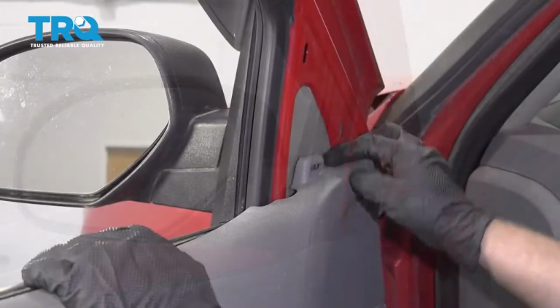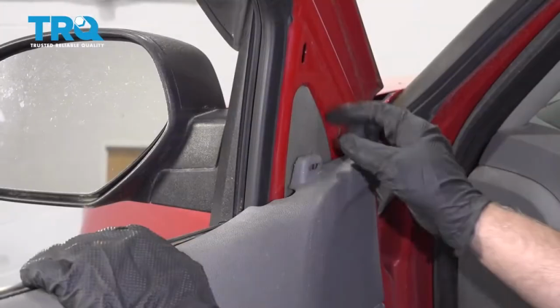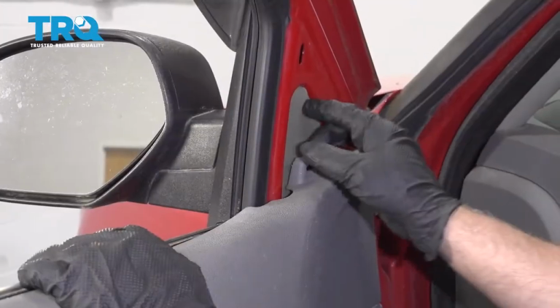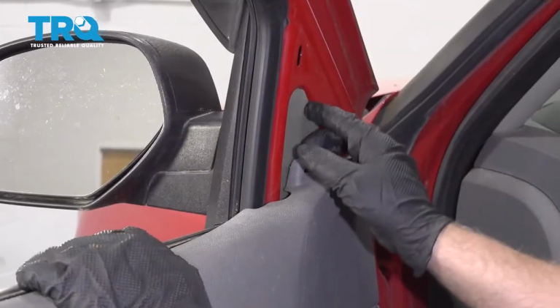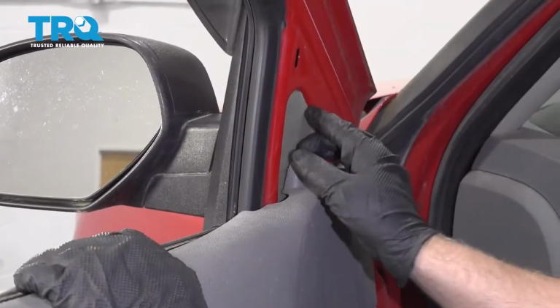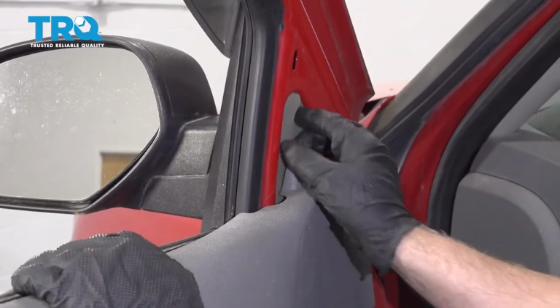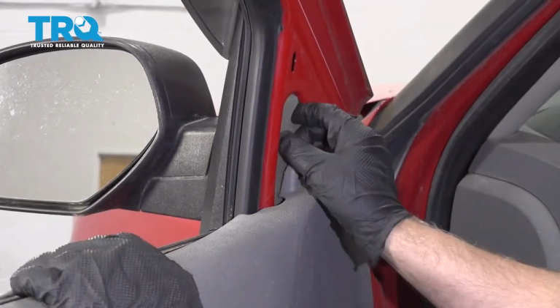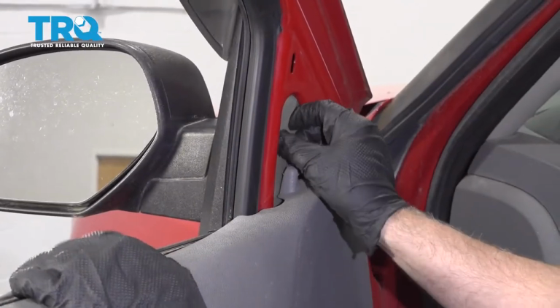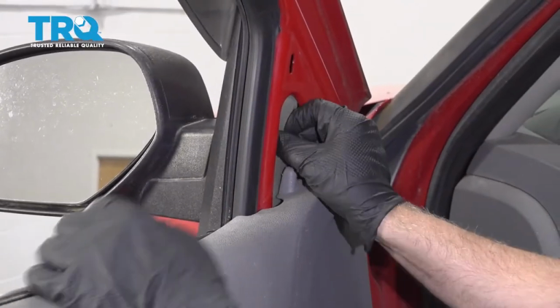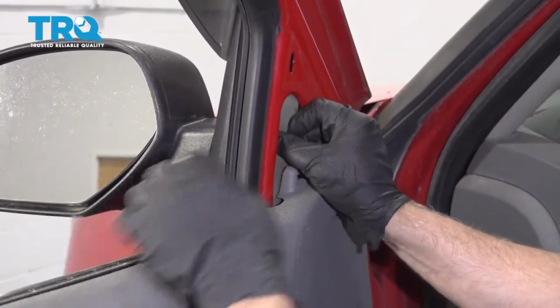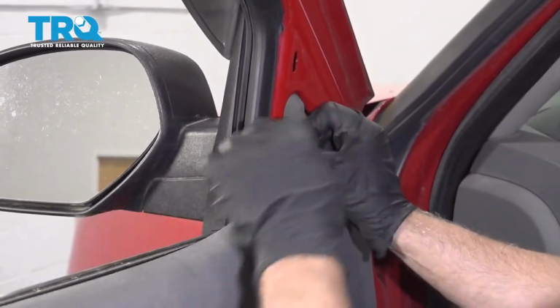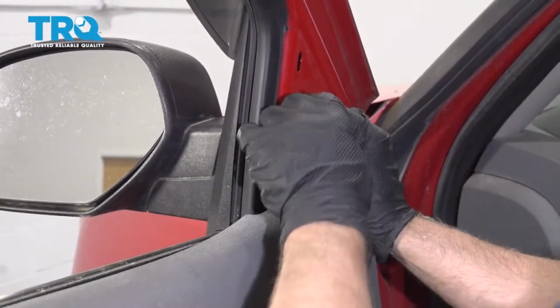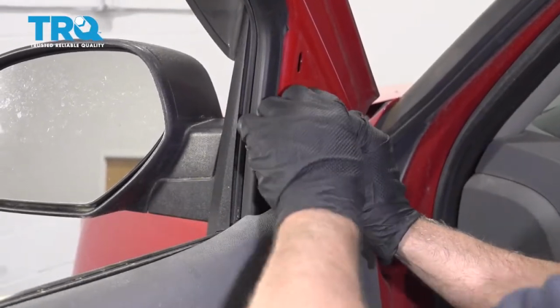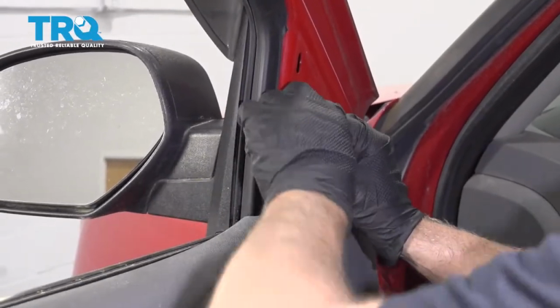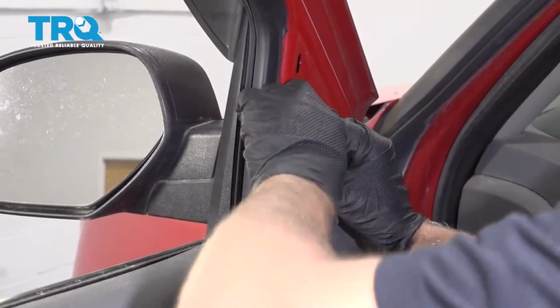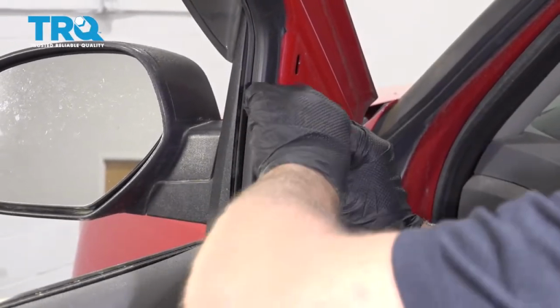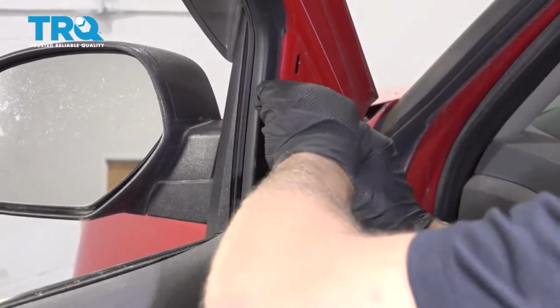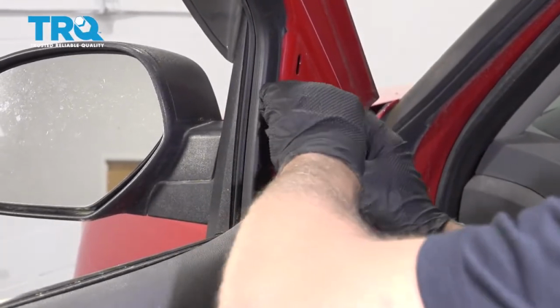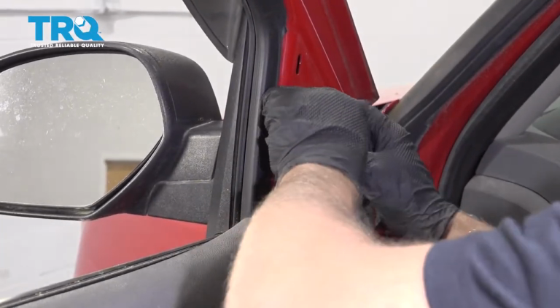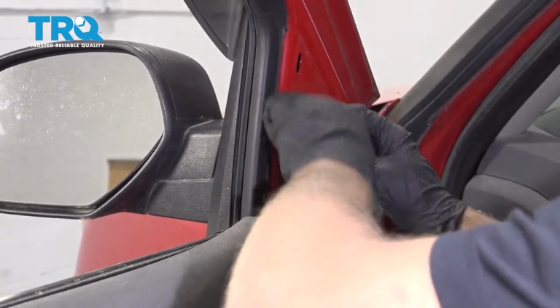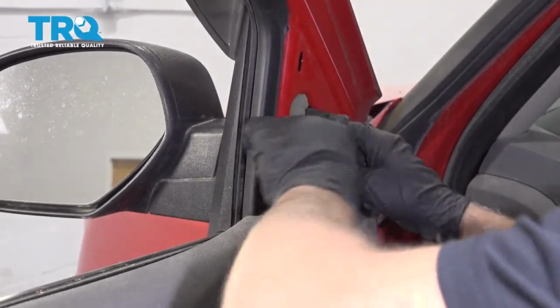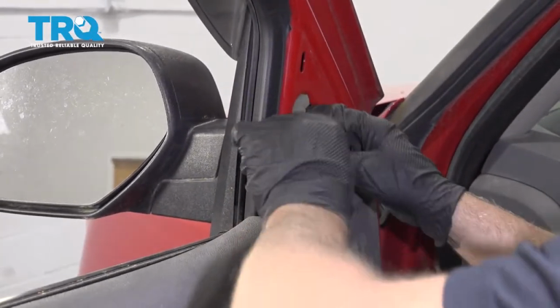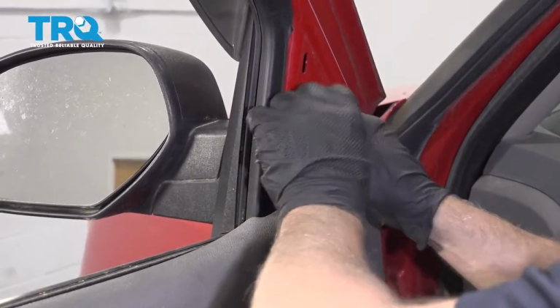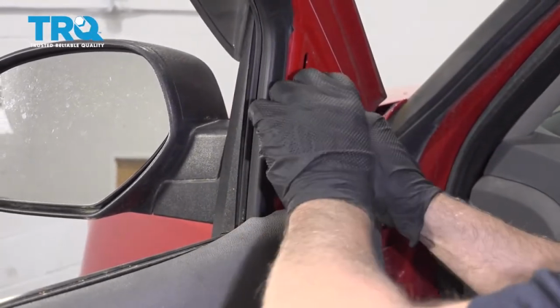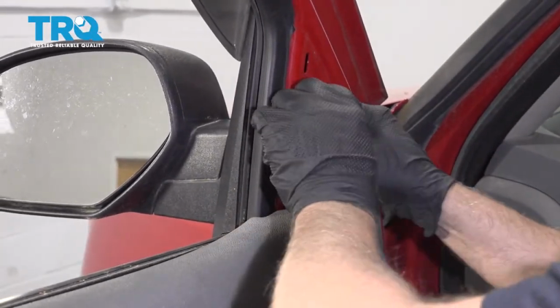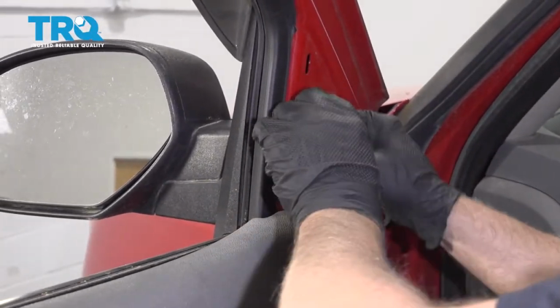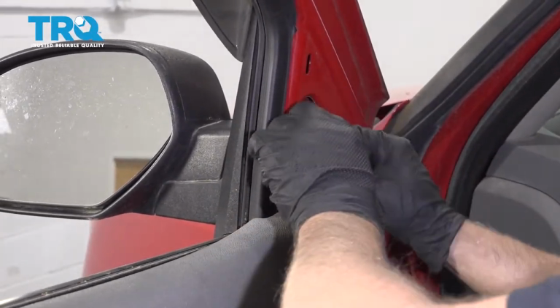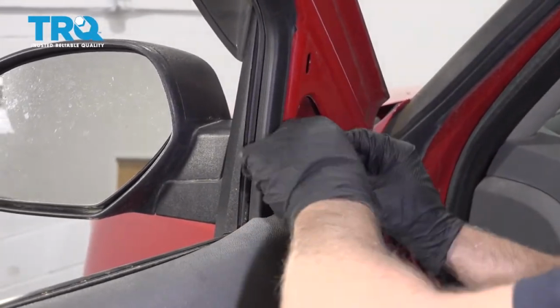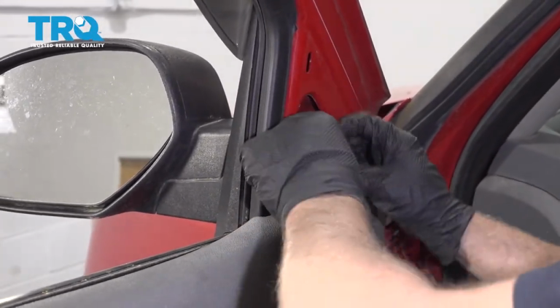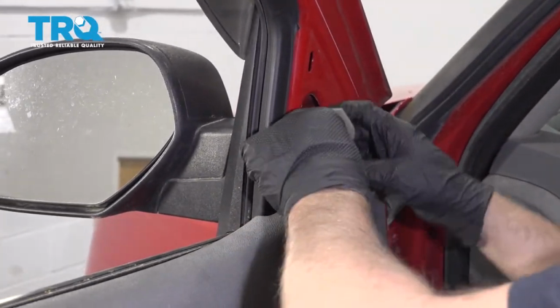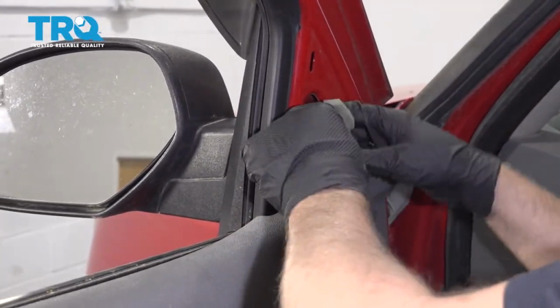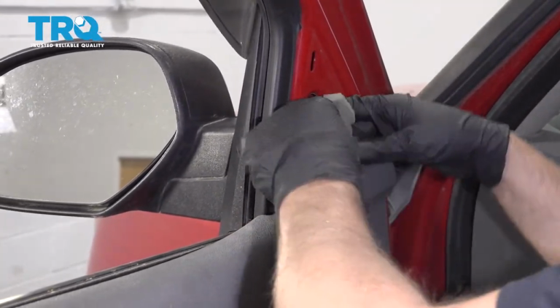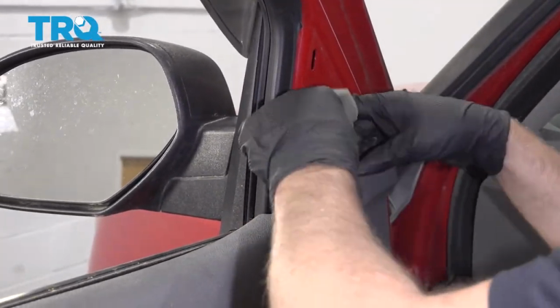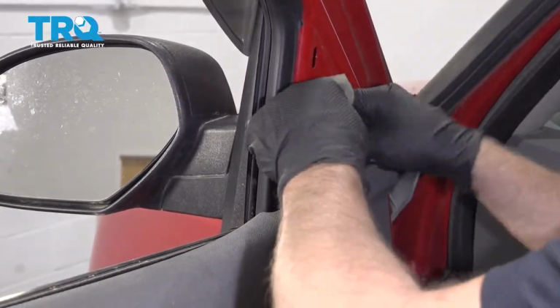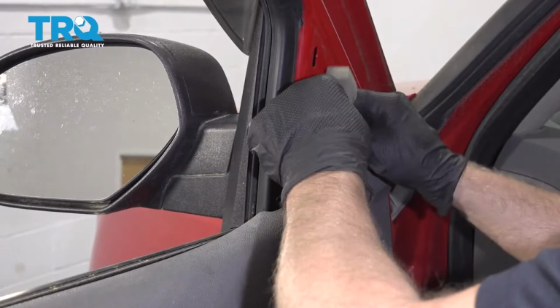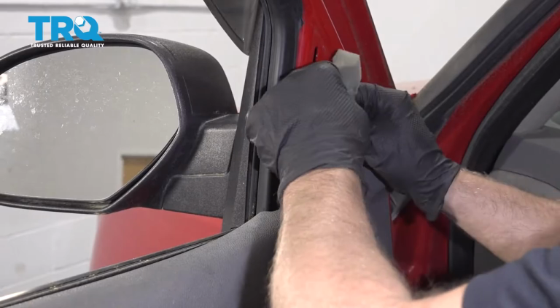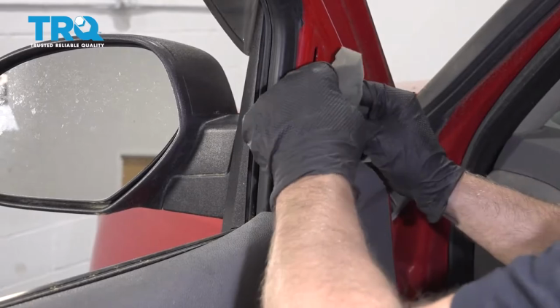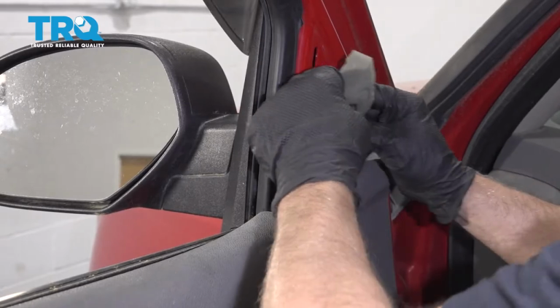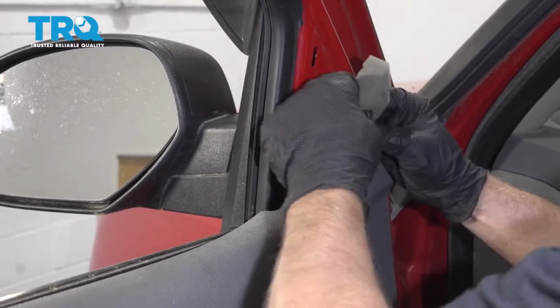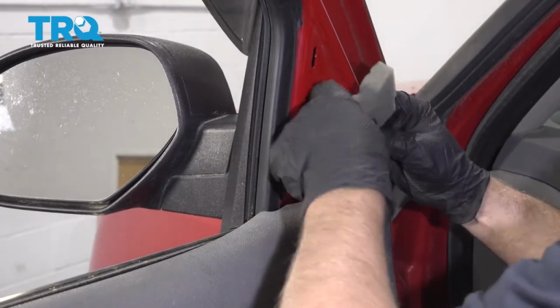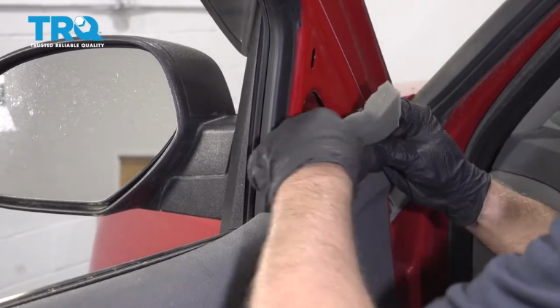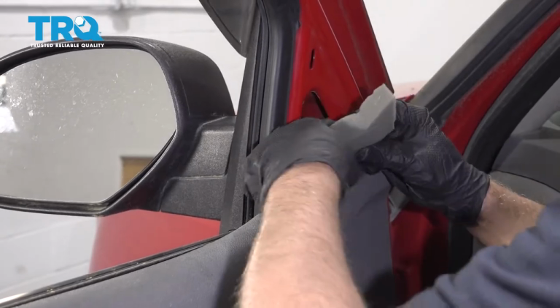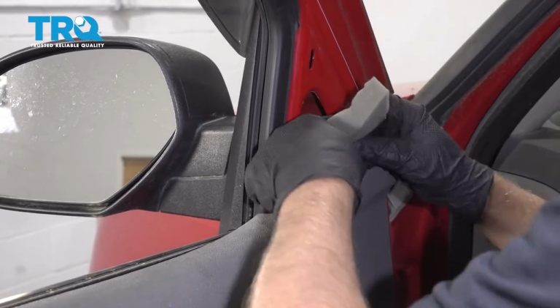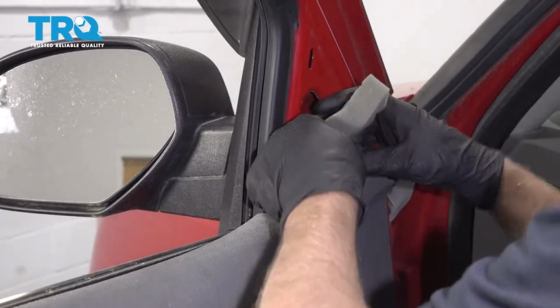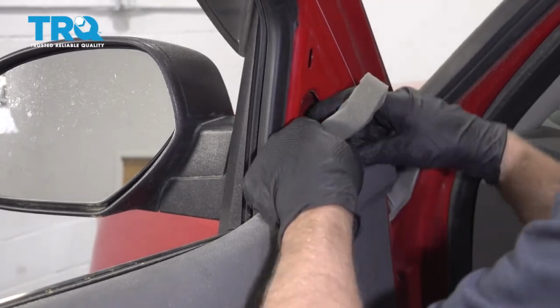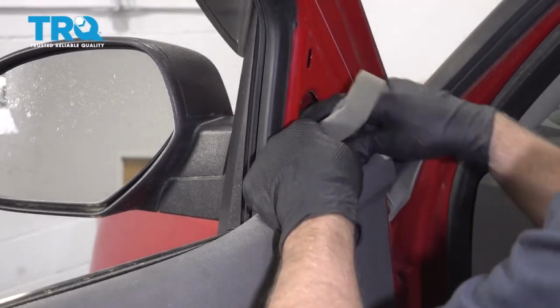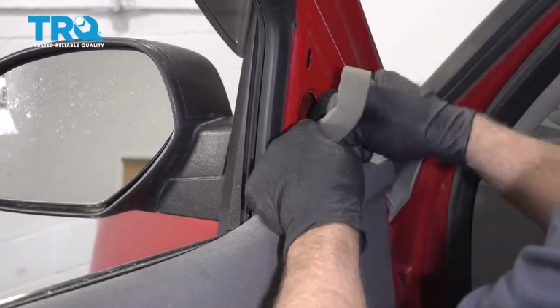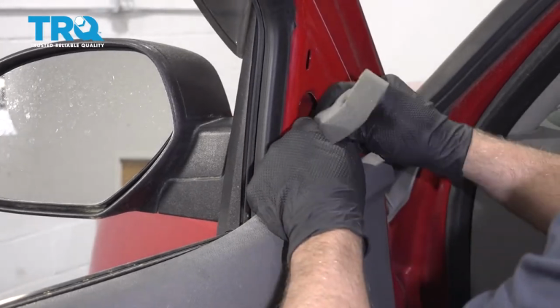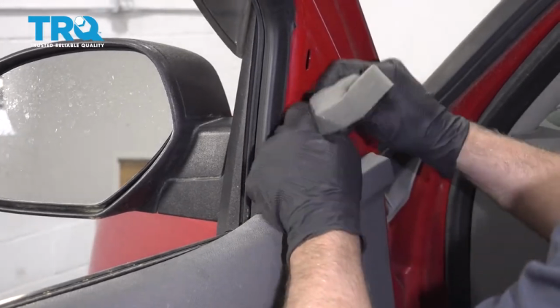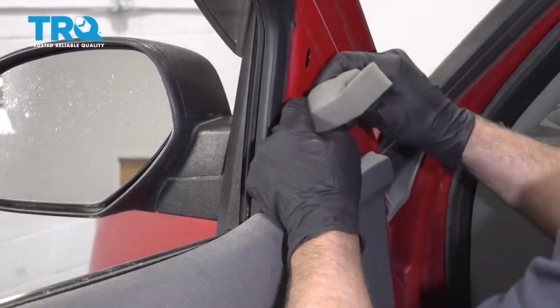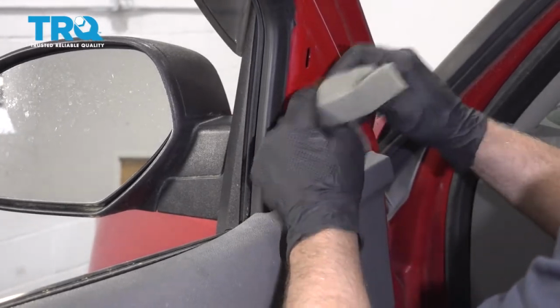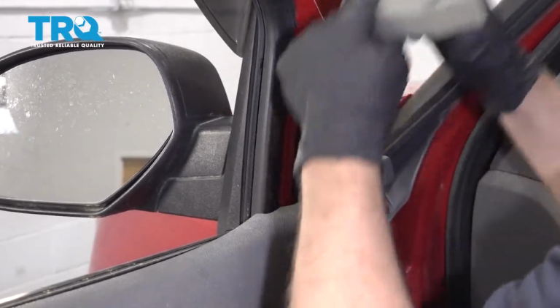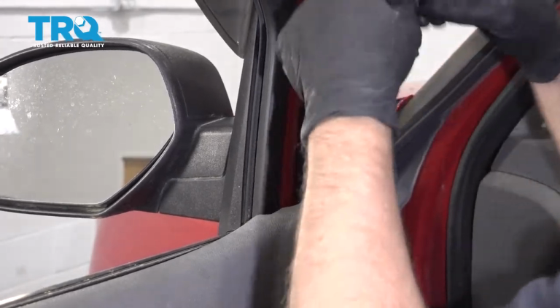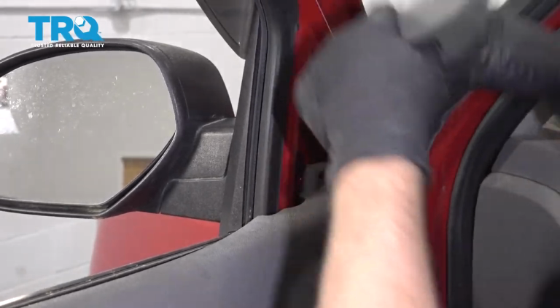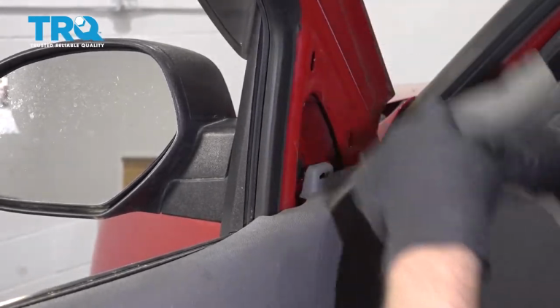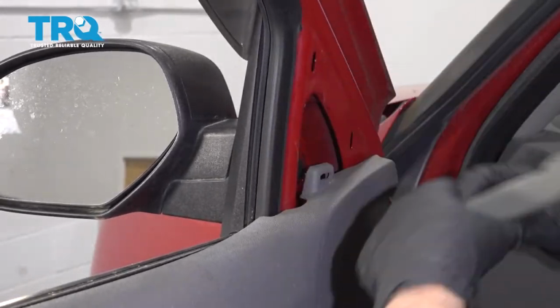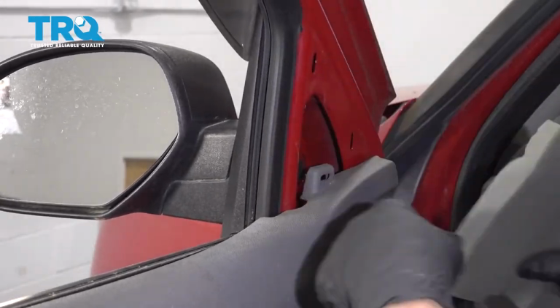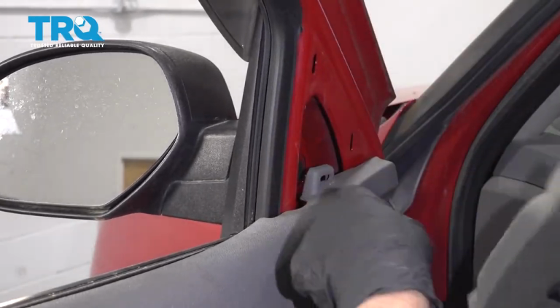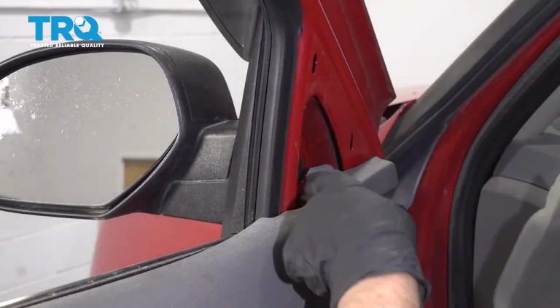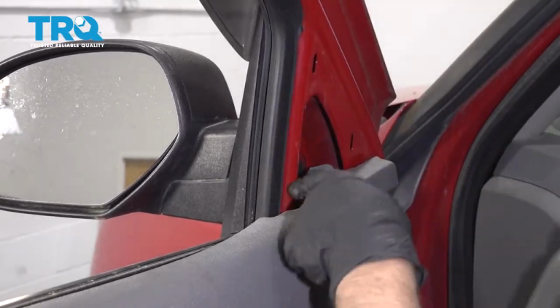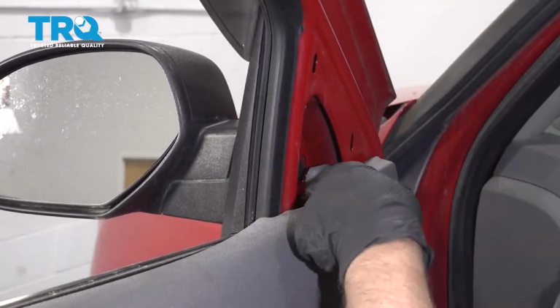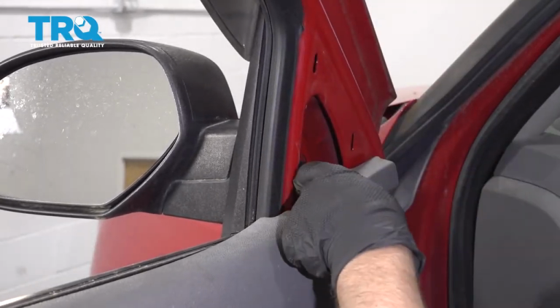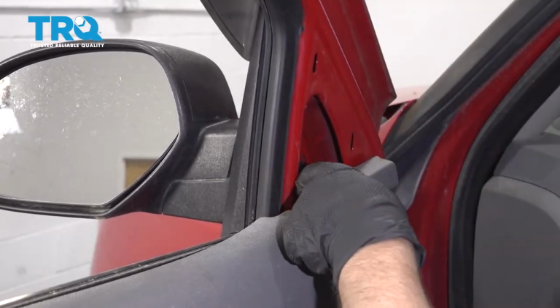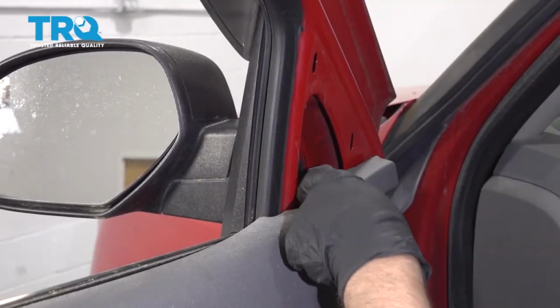Take this insulation off, just slide it out.